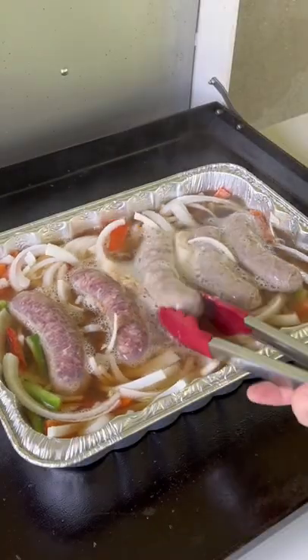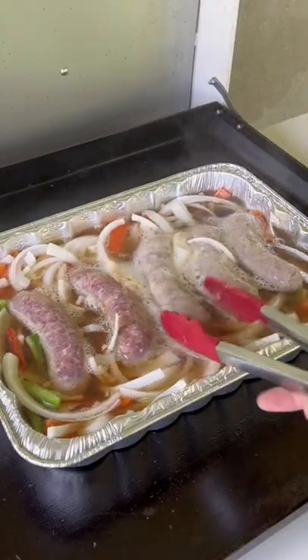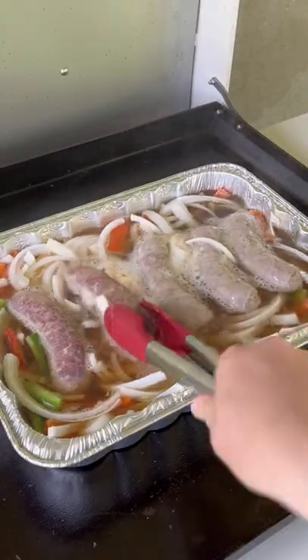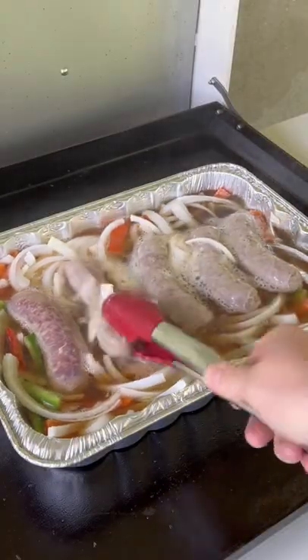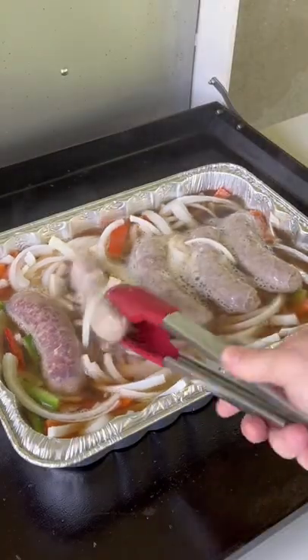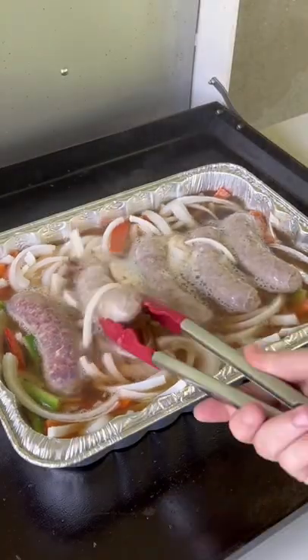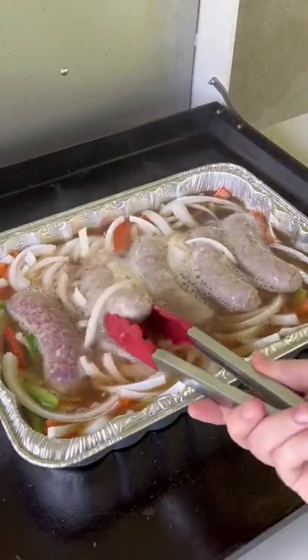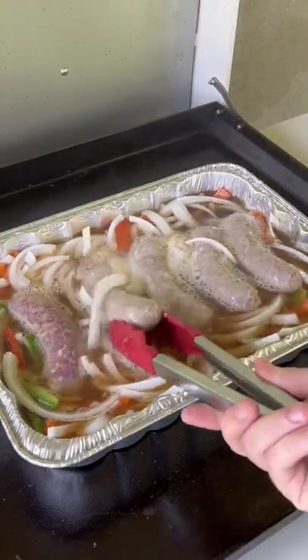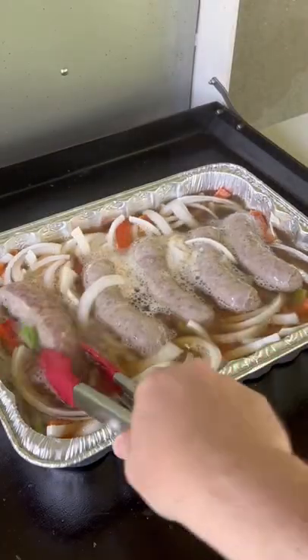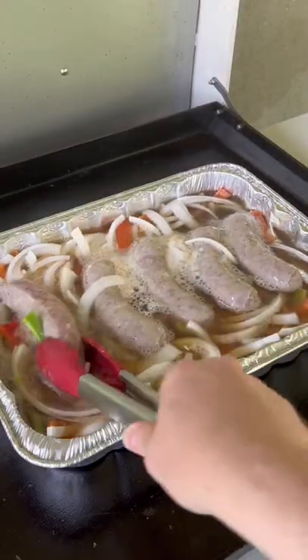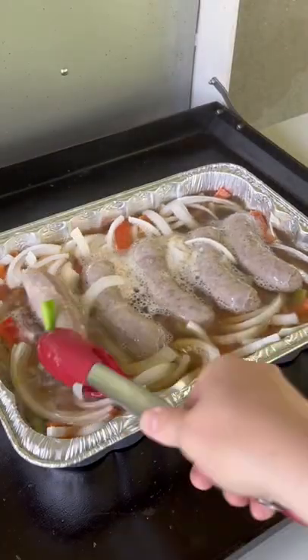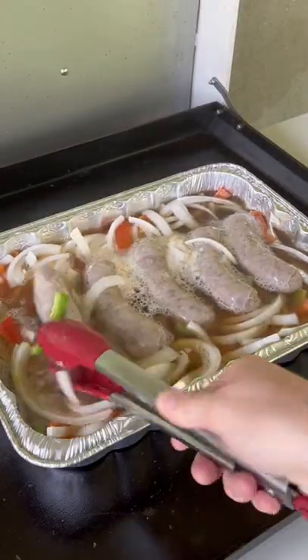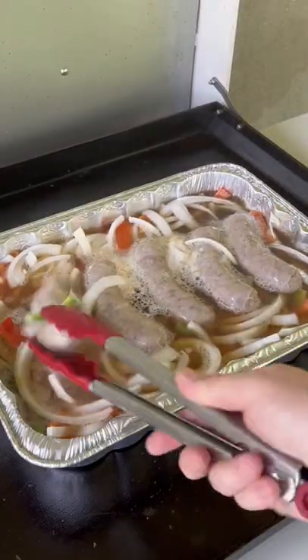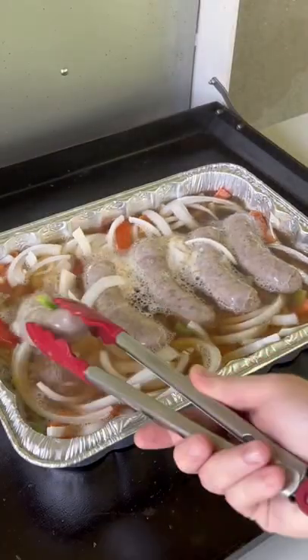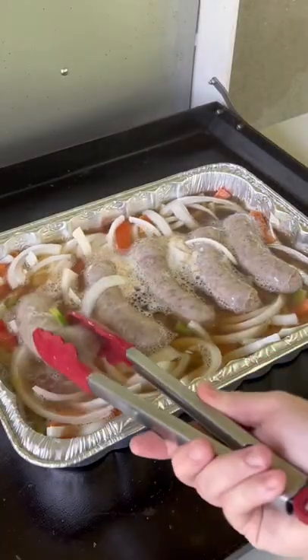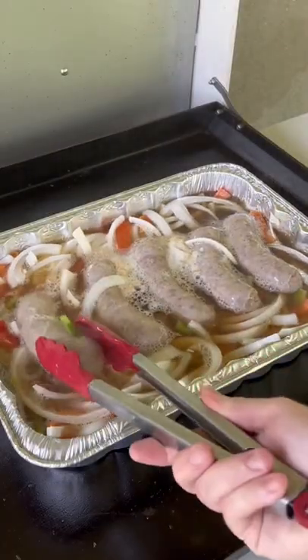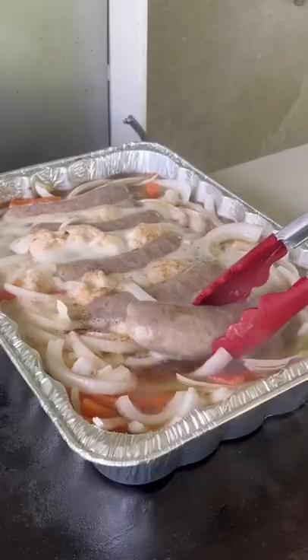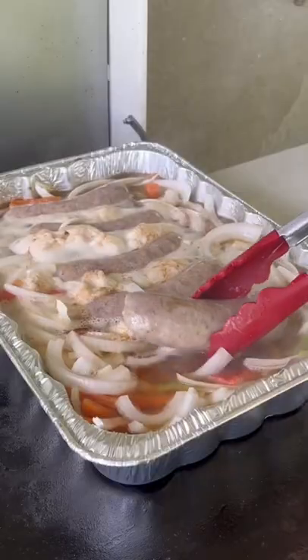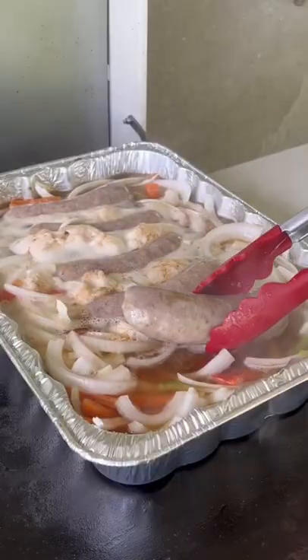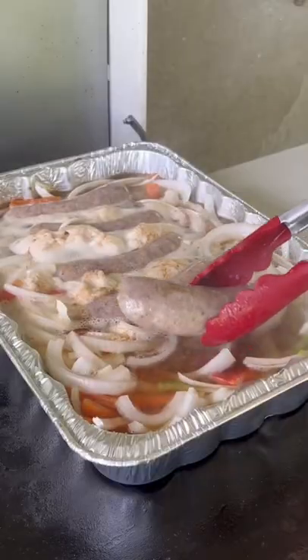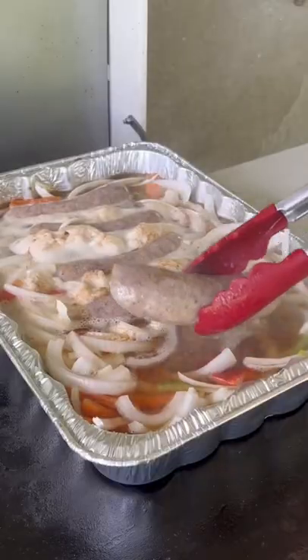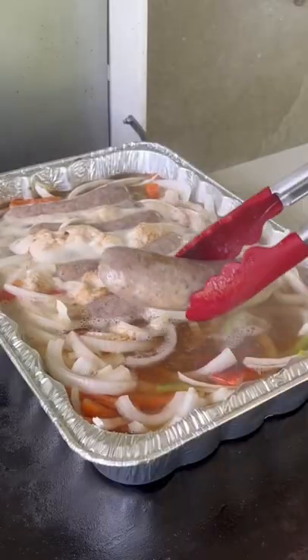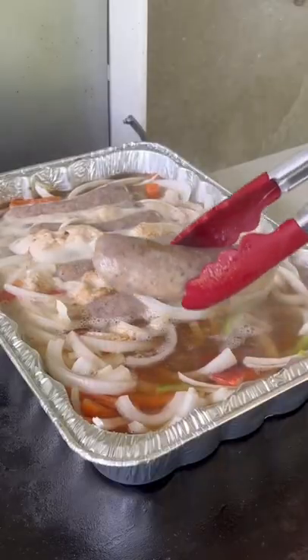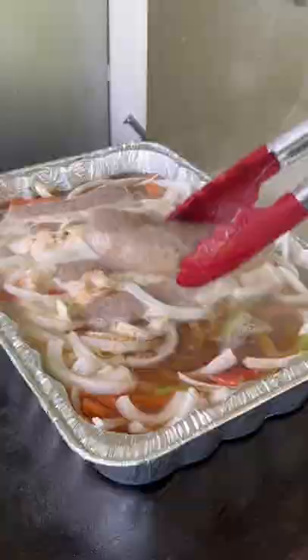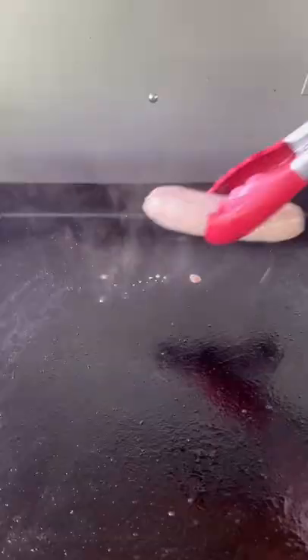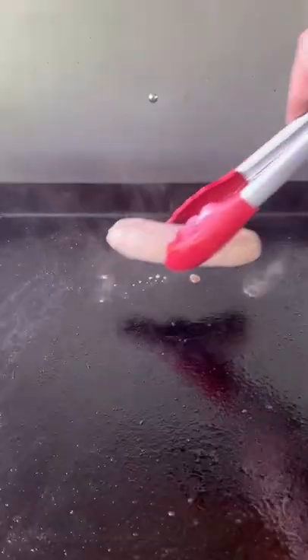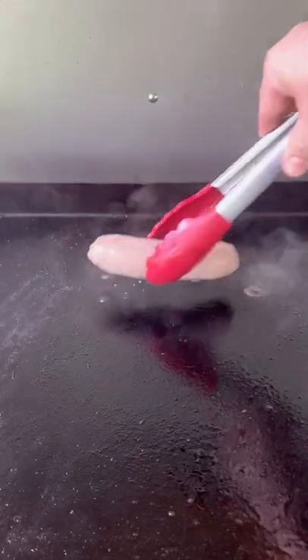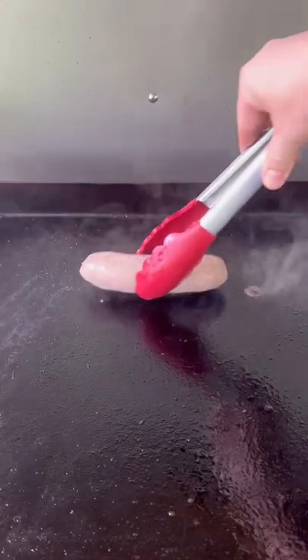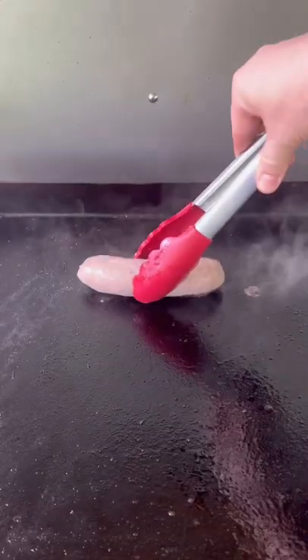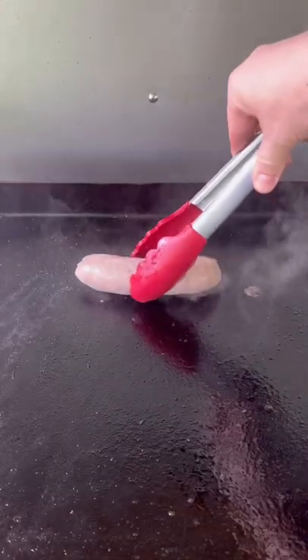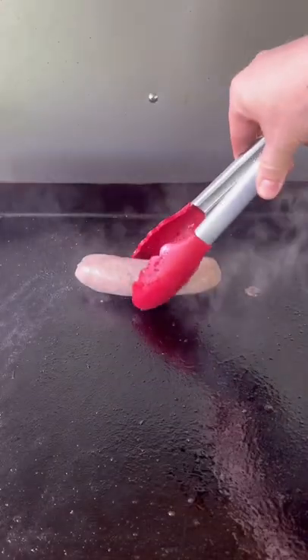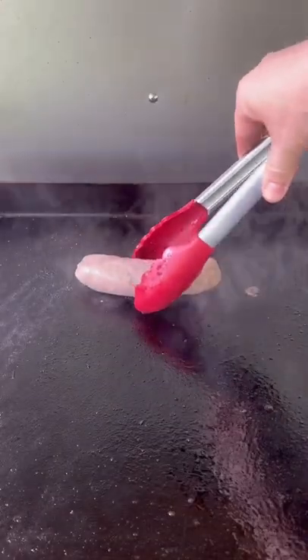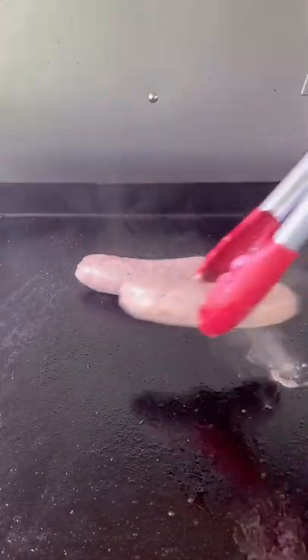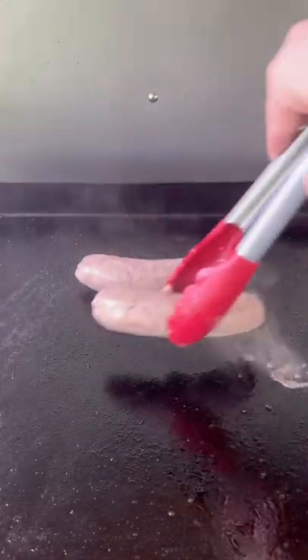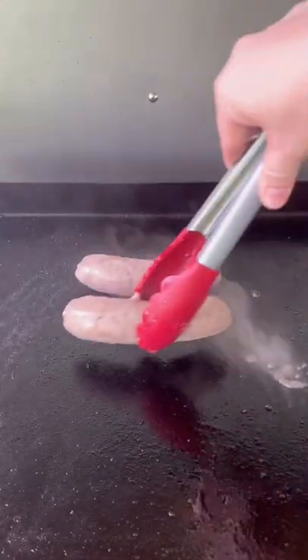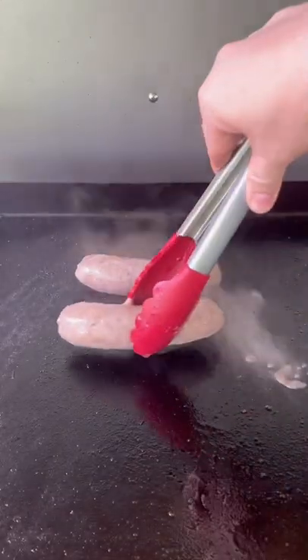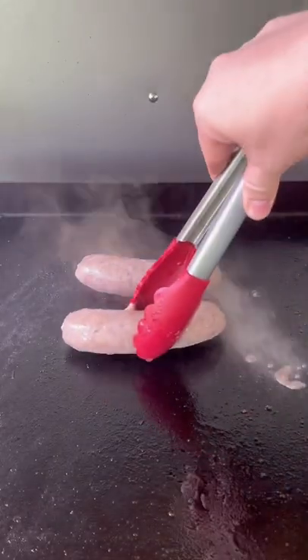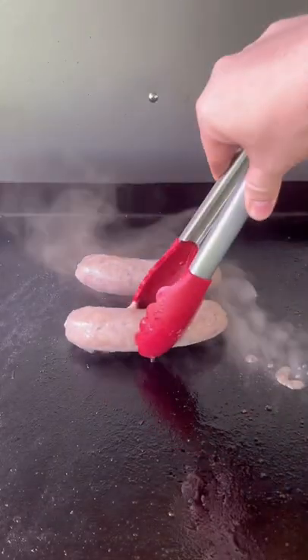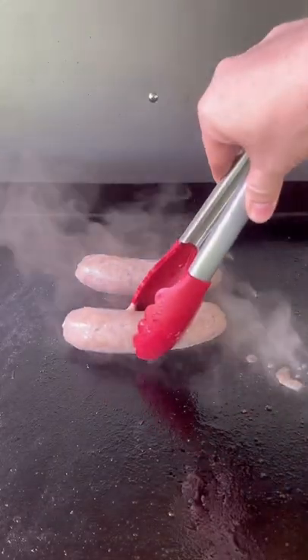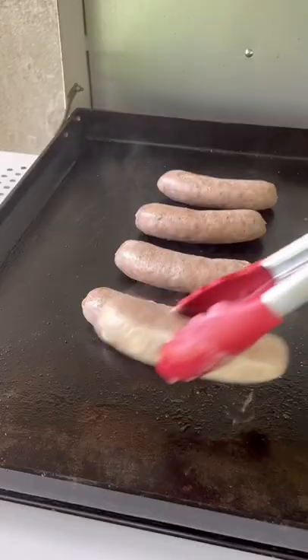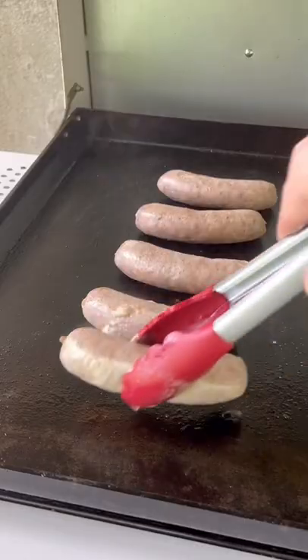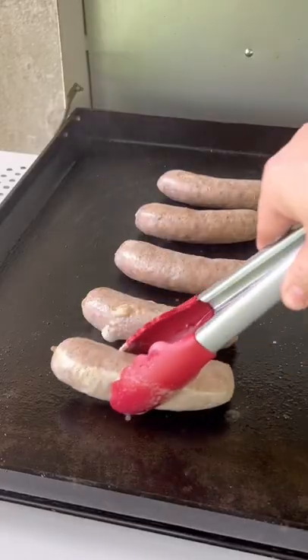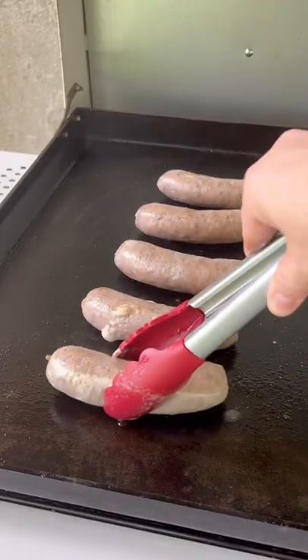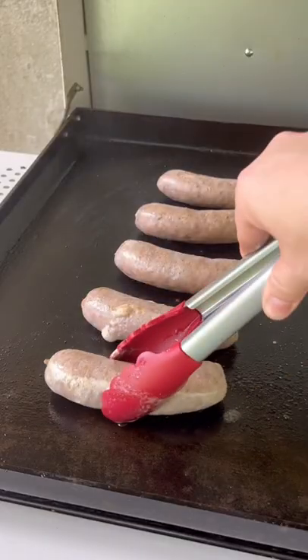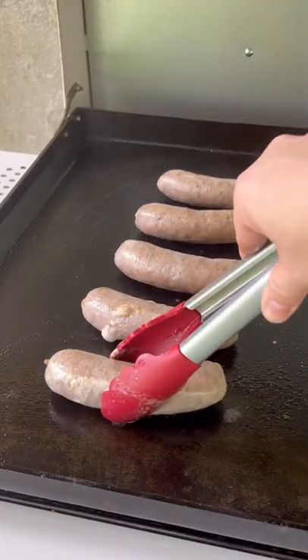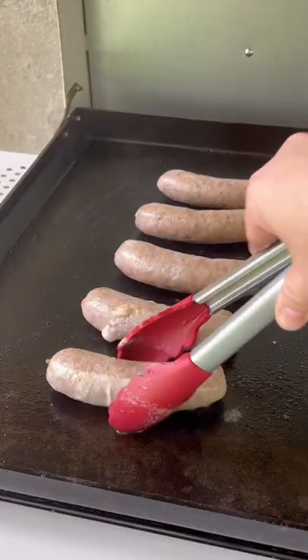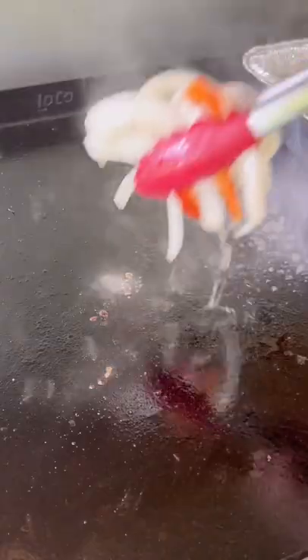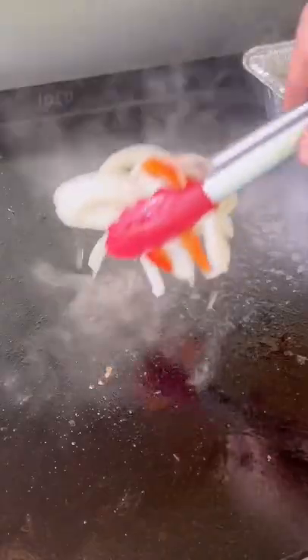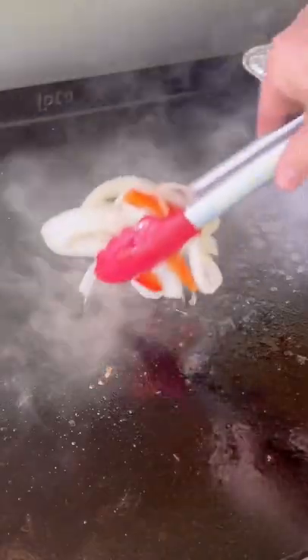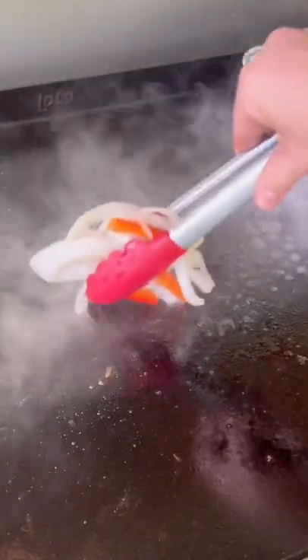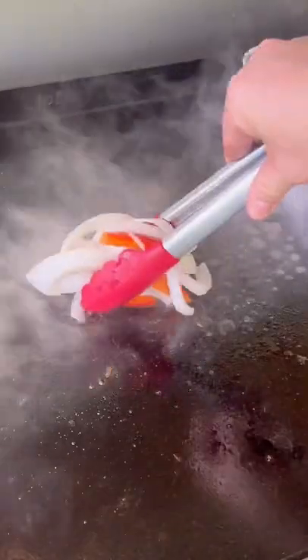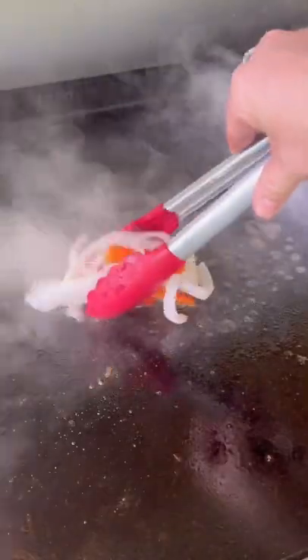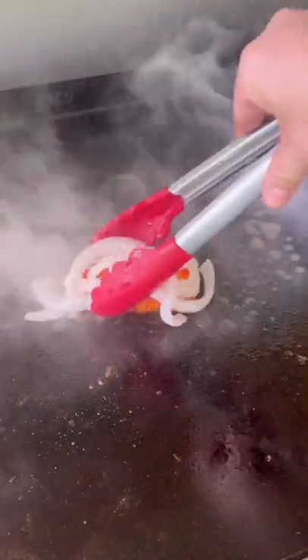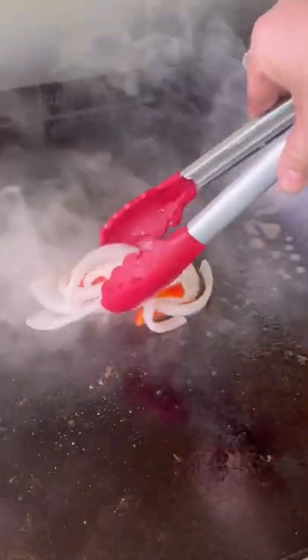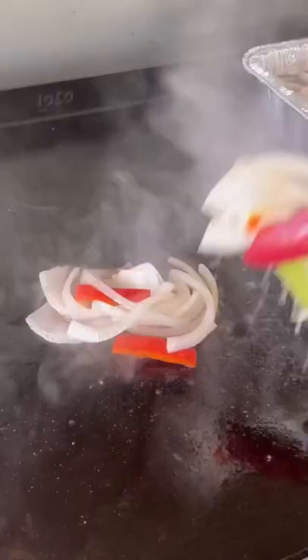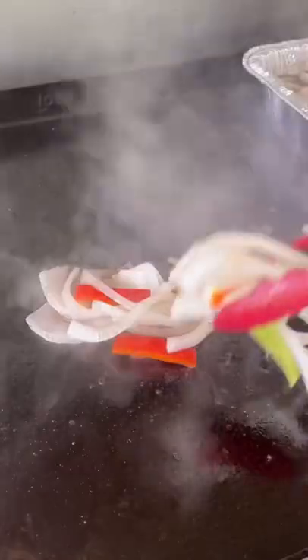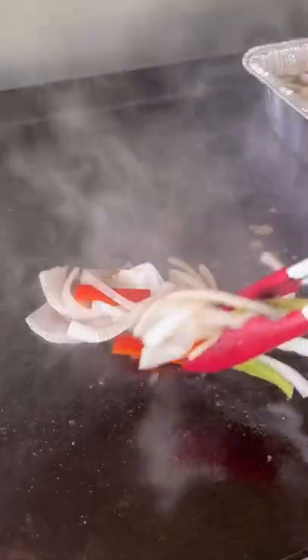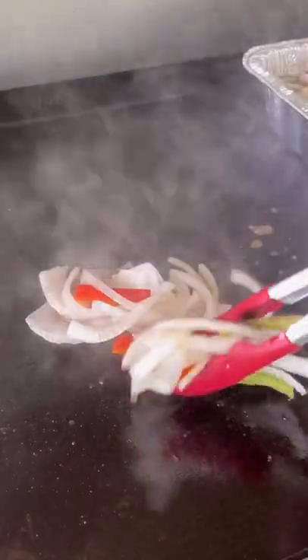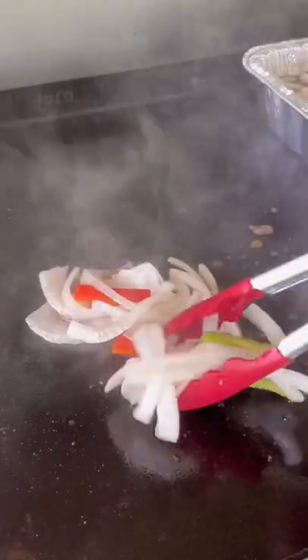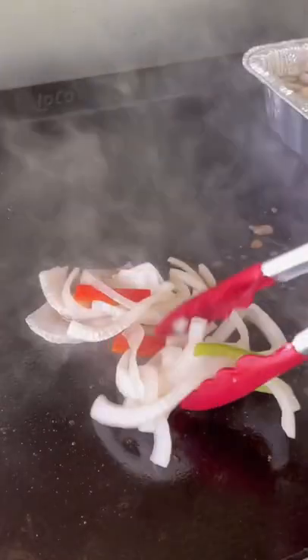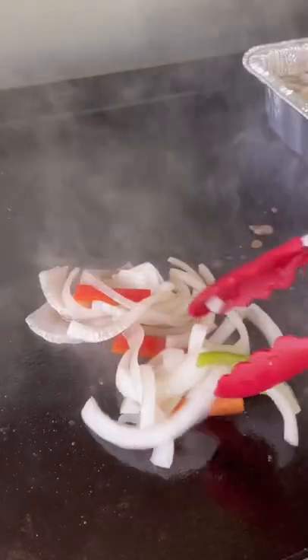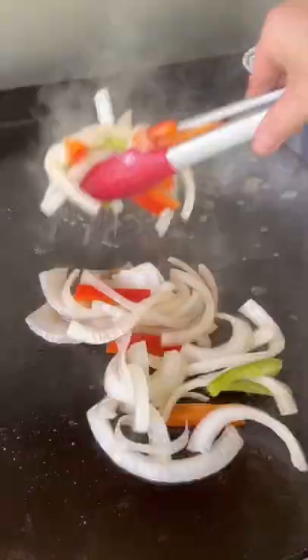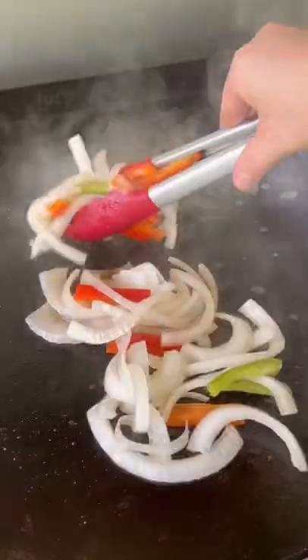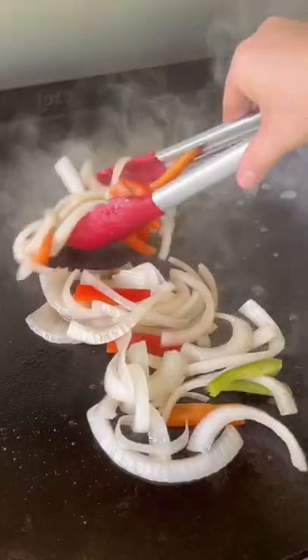You can see, look at that — nicely cooked. Once they're about 145, transfer them to the griddle top, sear for about 90 seconds per side.